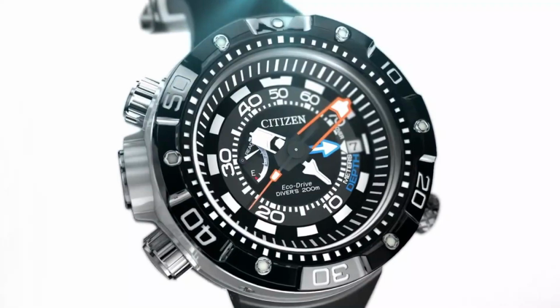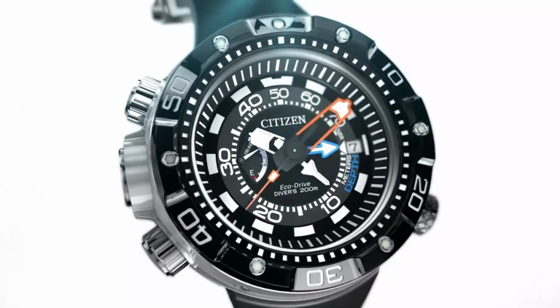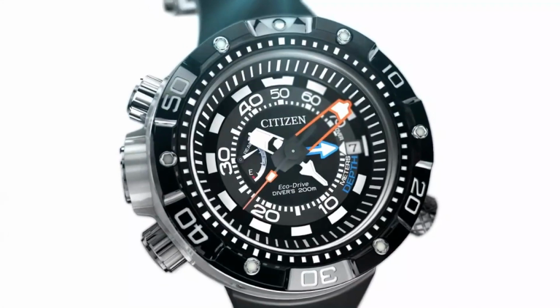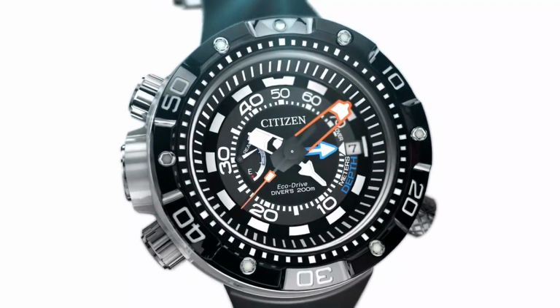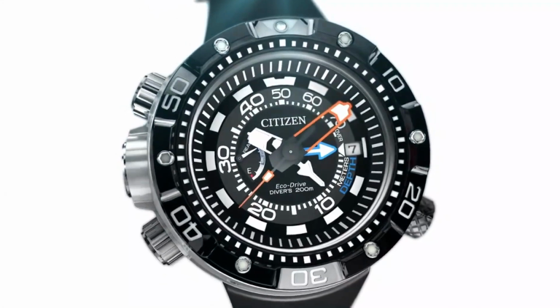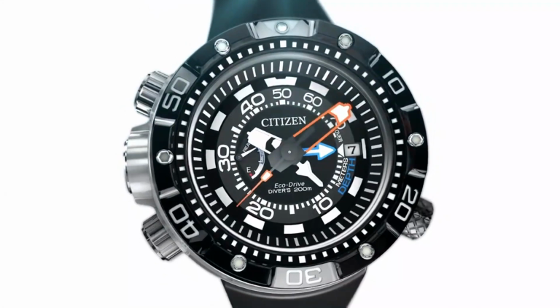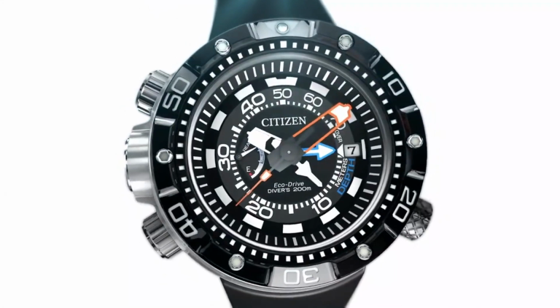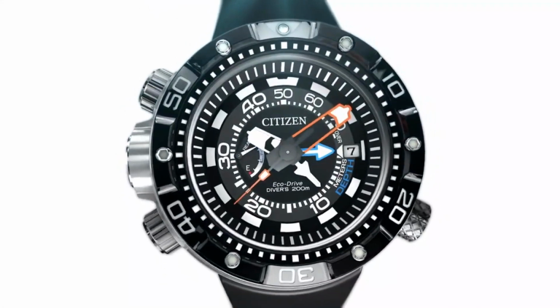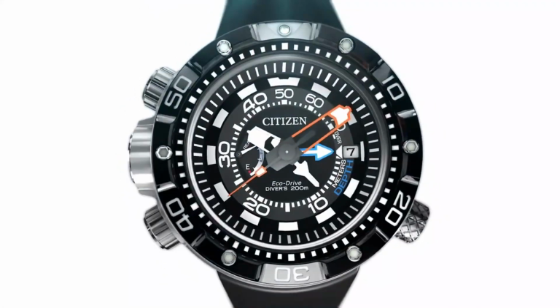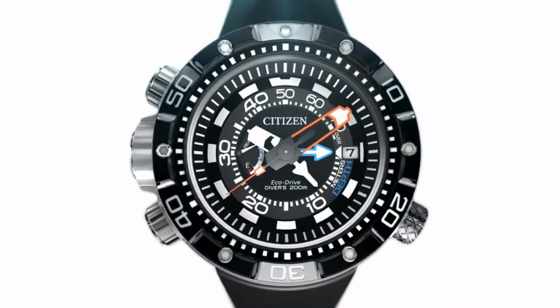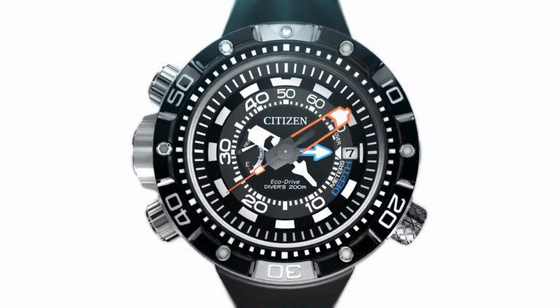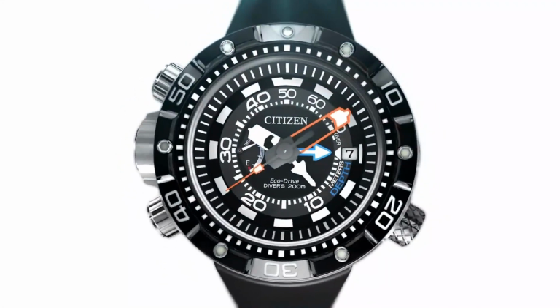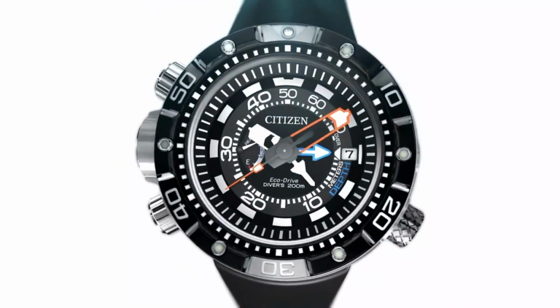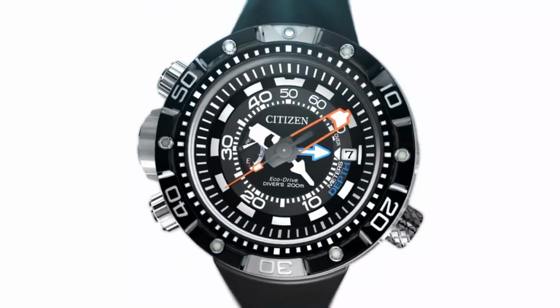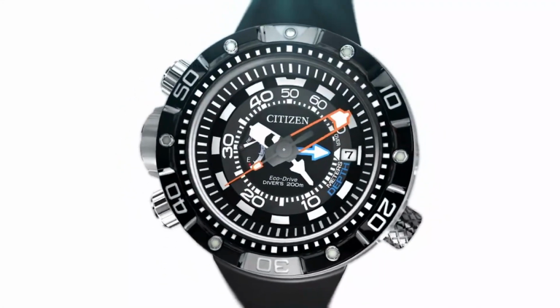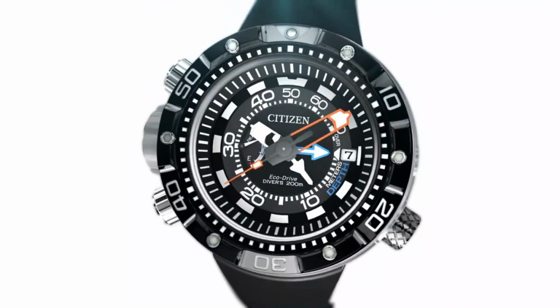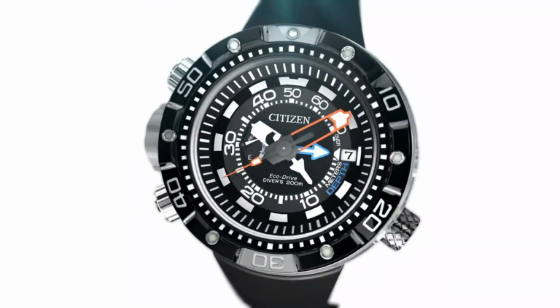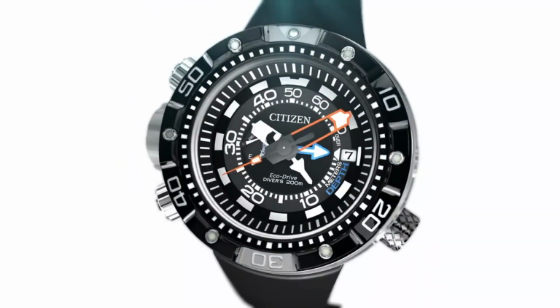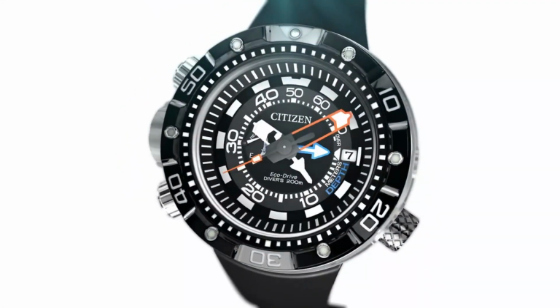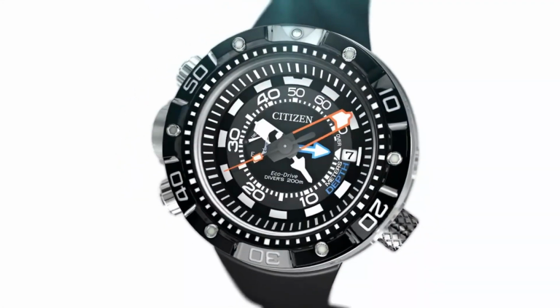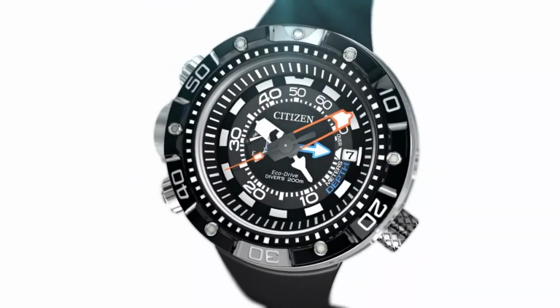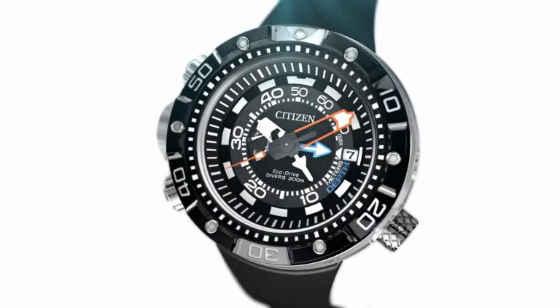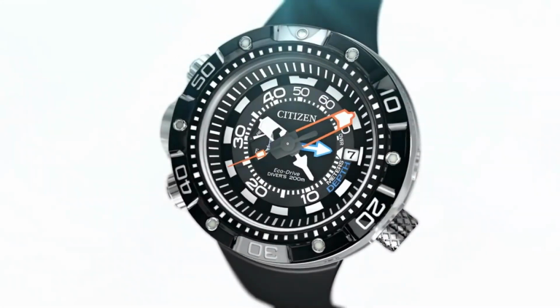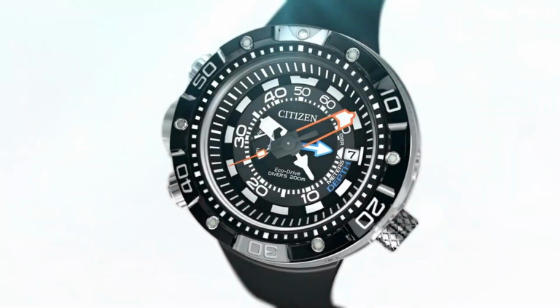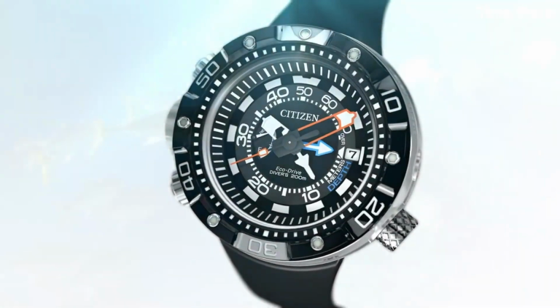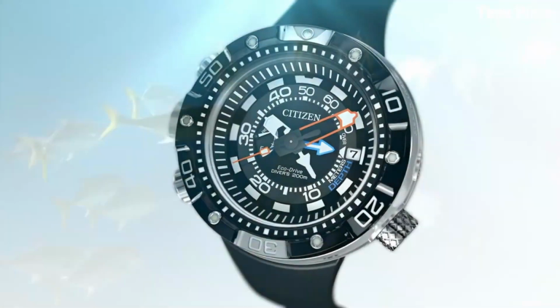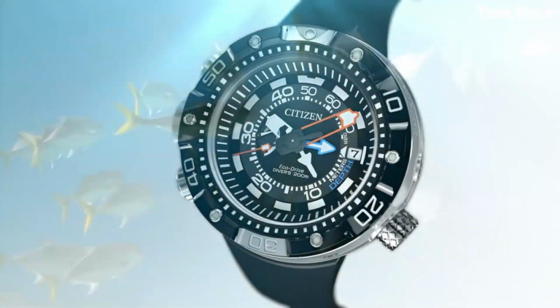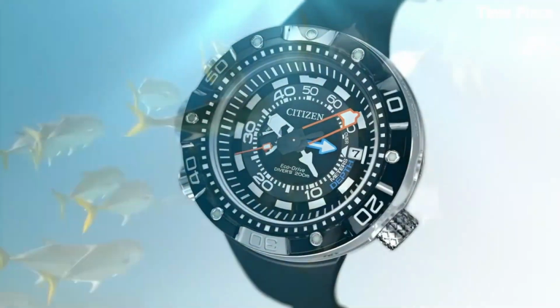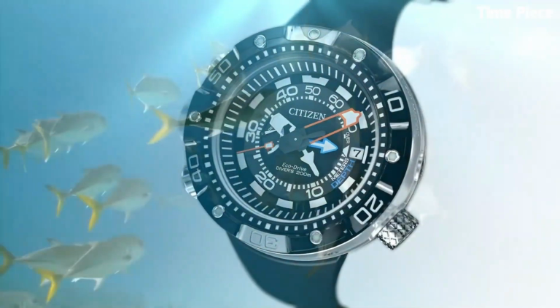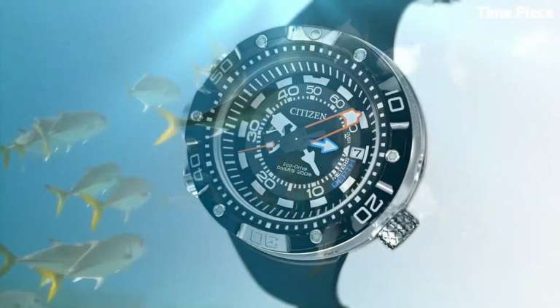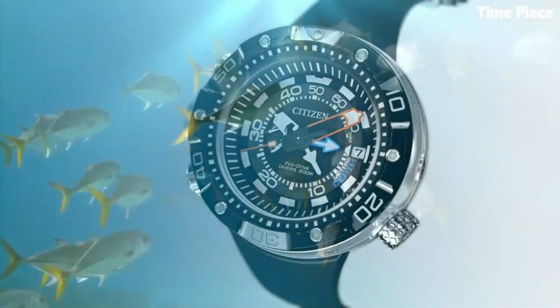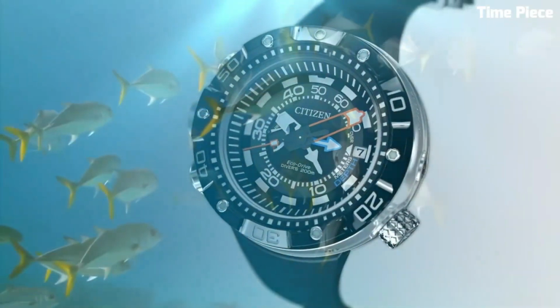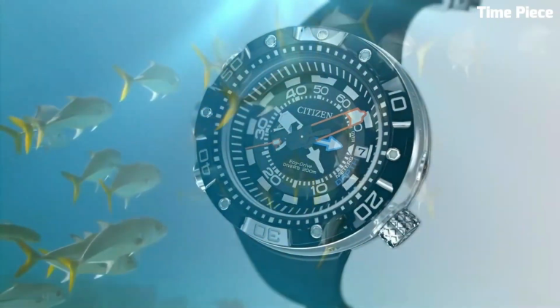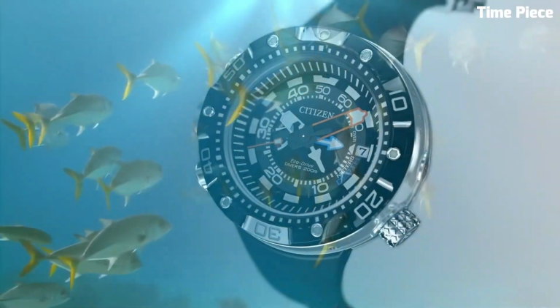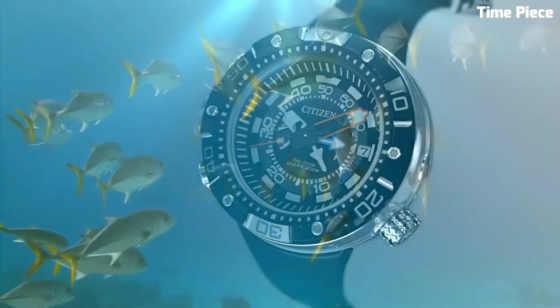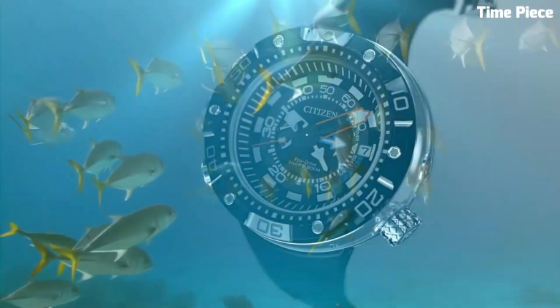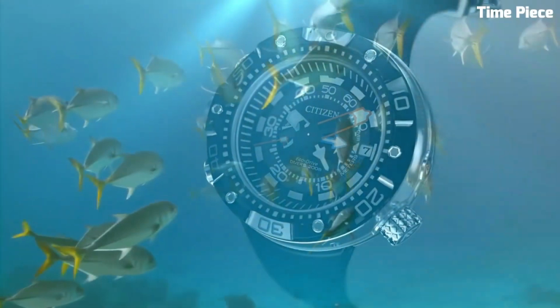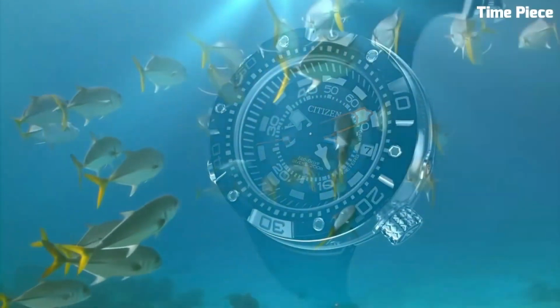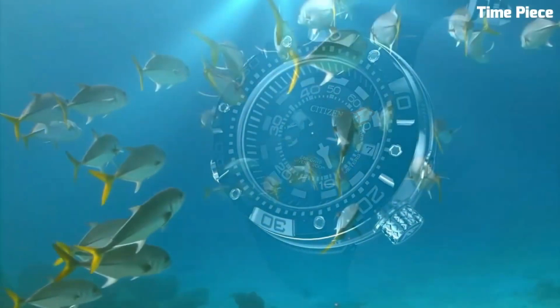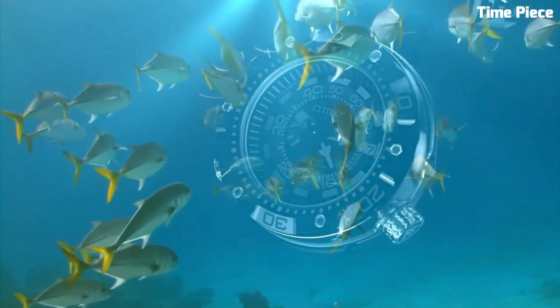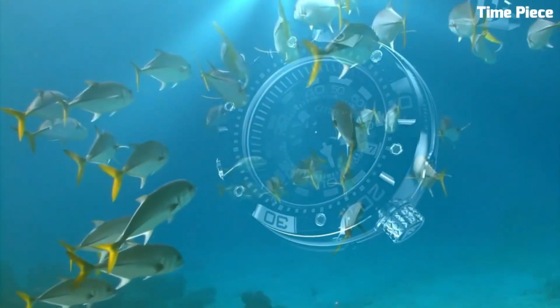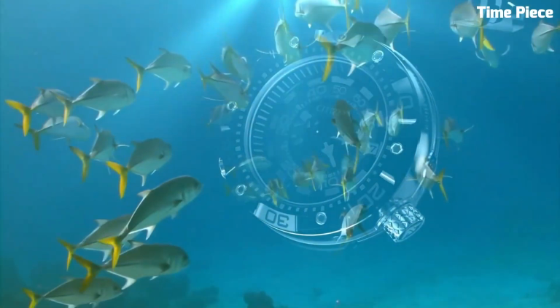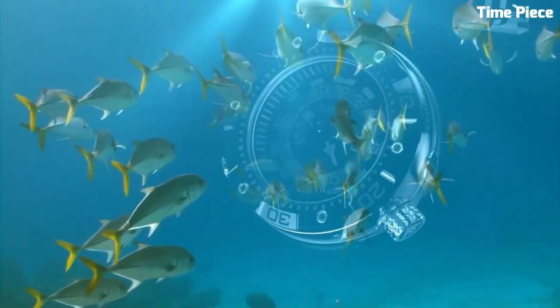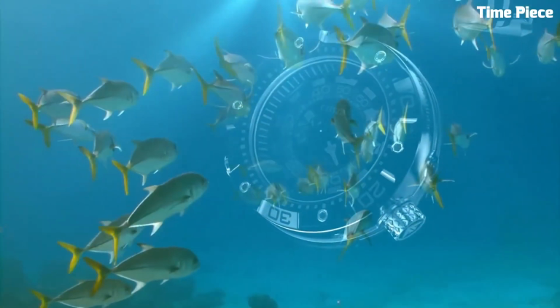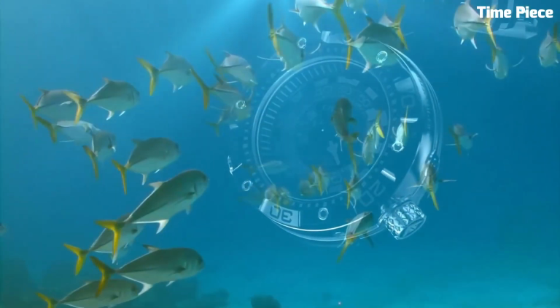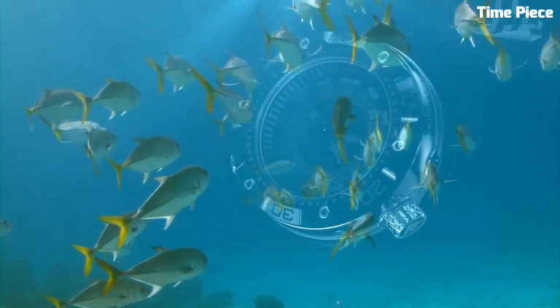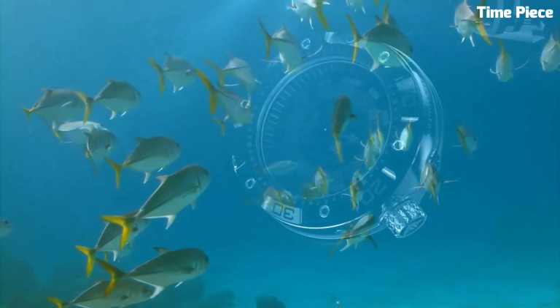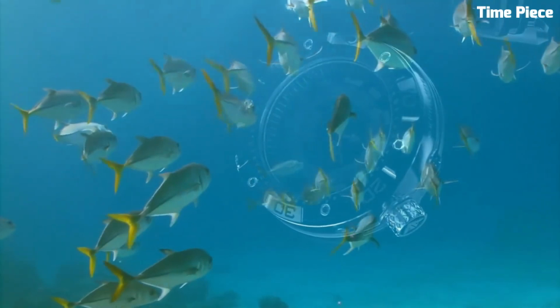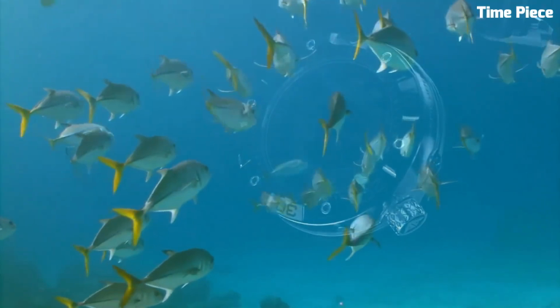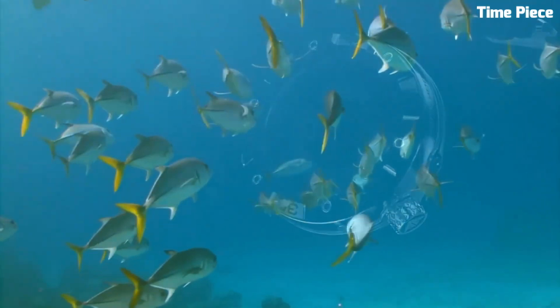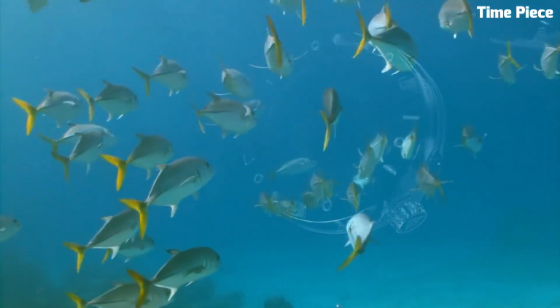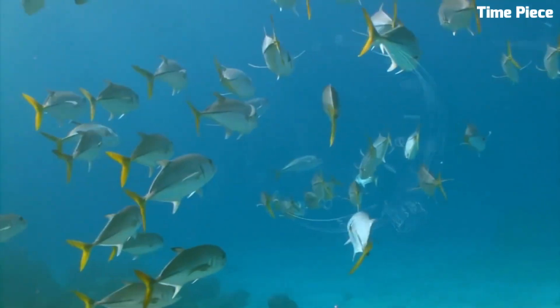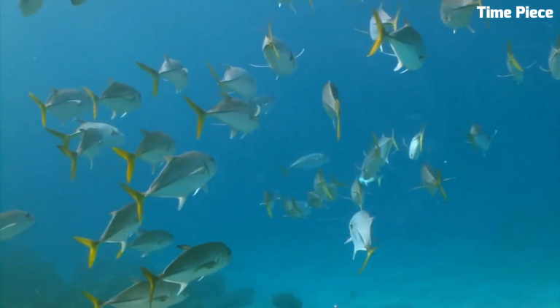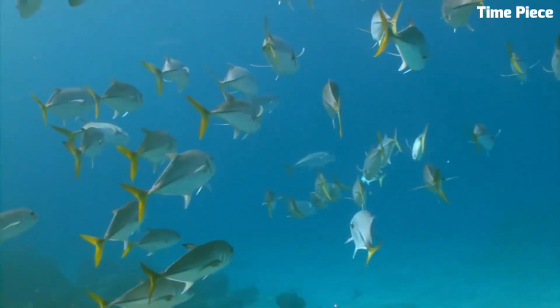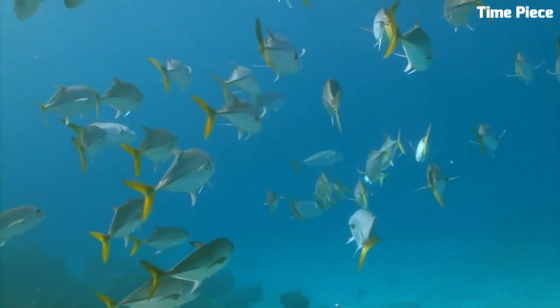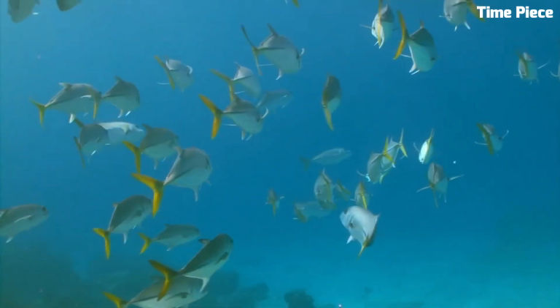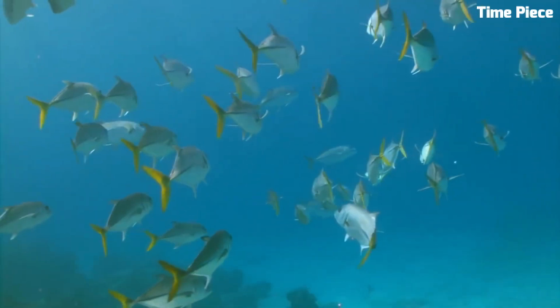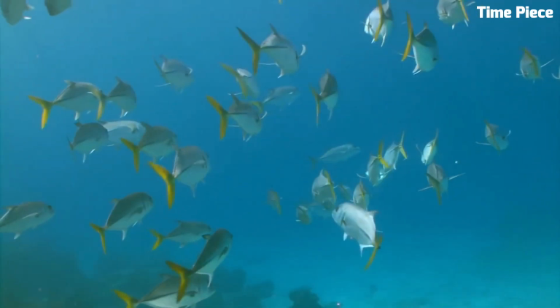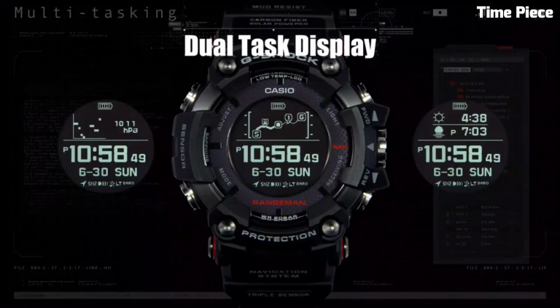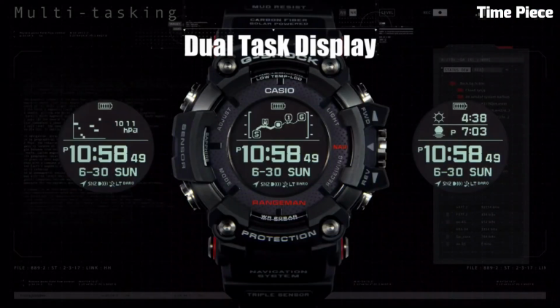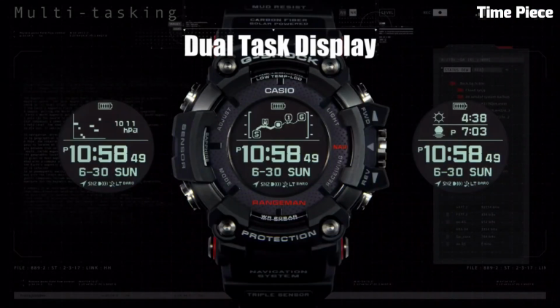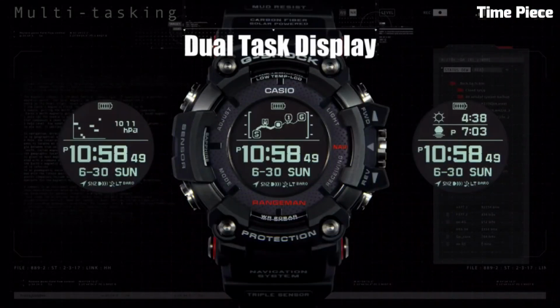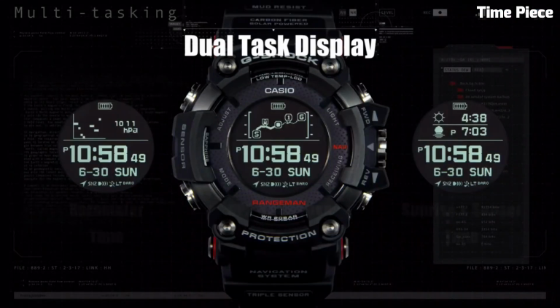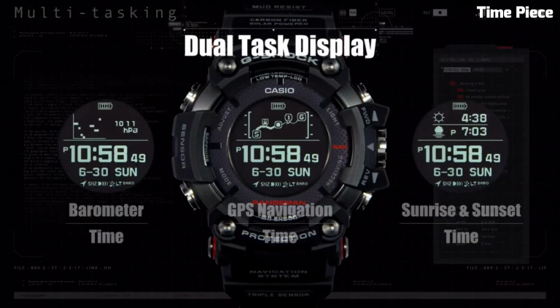Hello guys! Looking for solar-powered watches? These are the best solar-powered watches available on the market today.